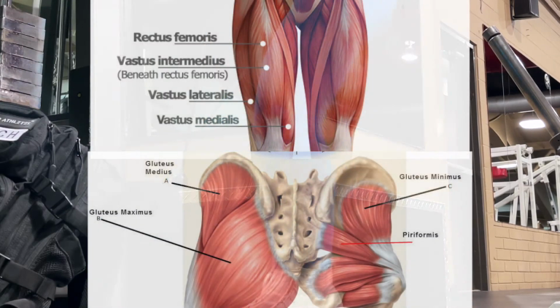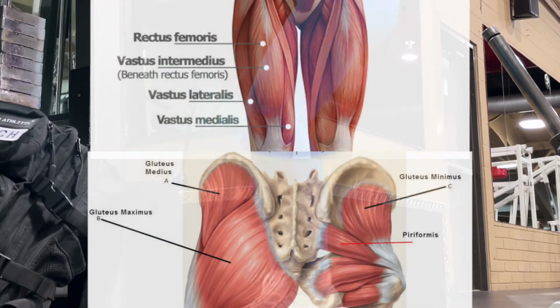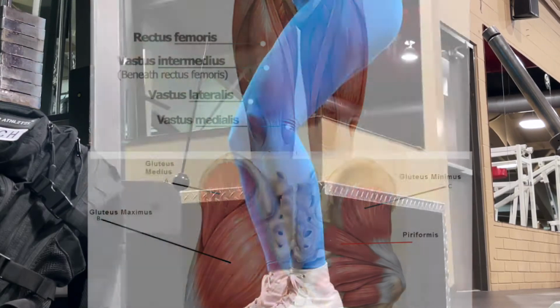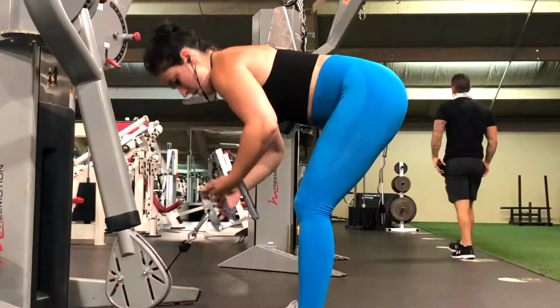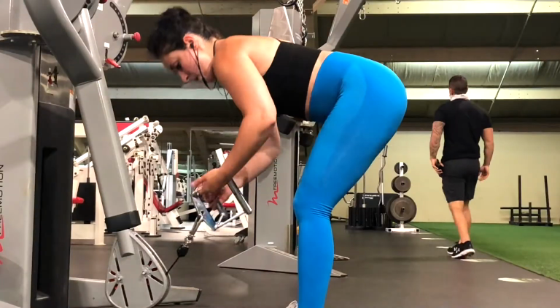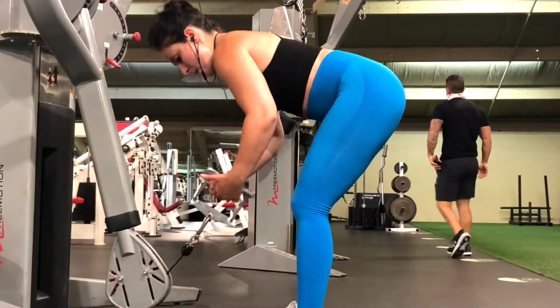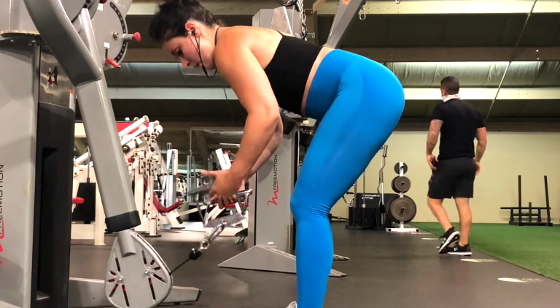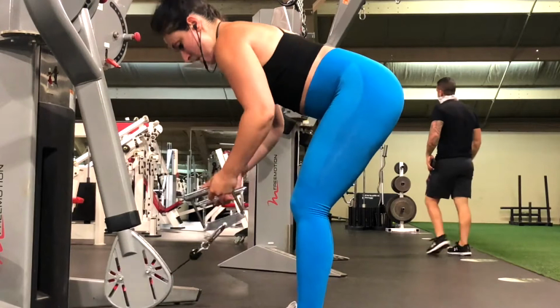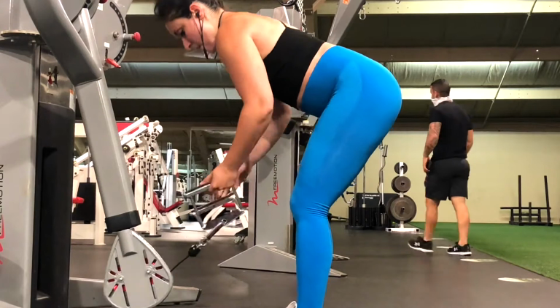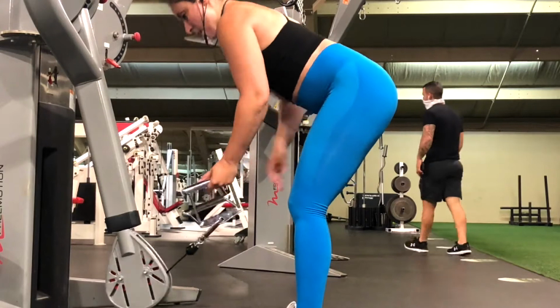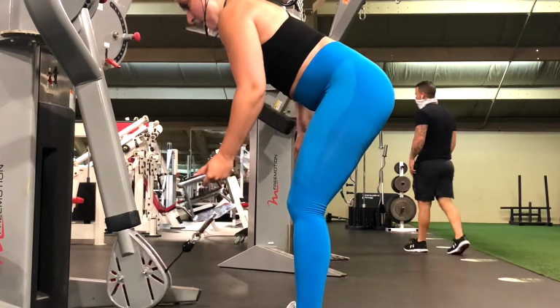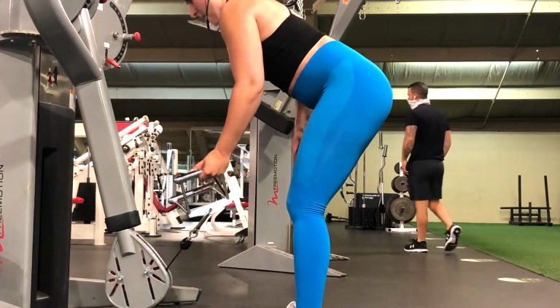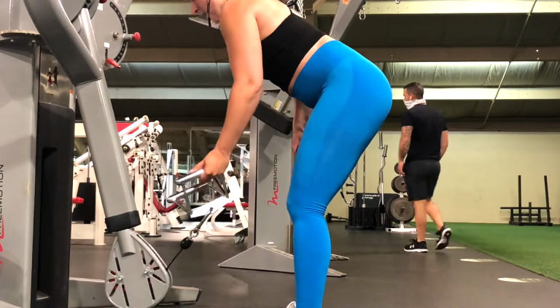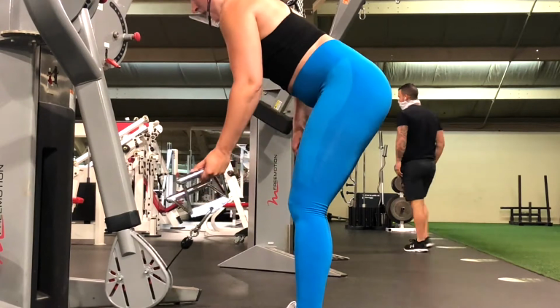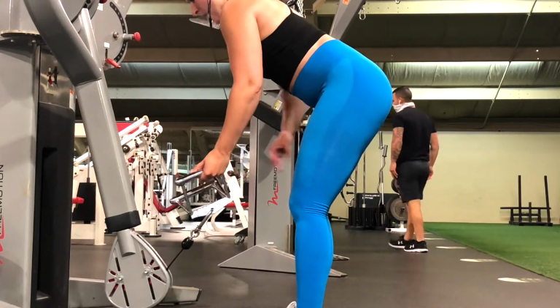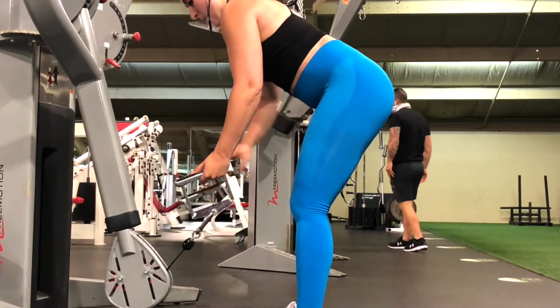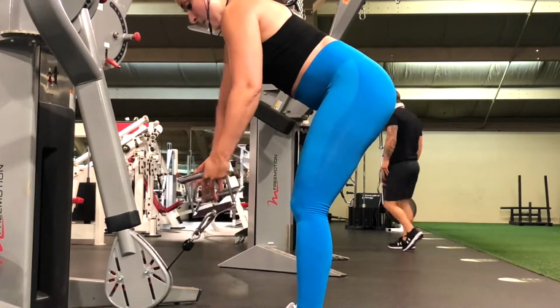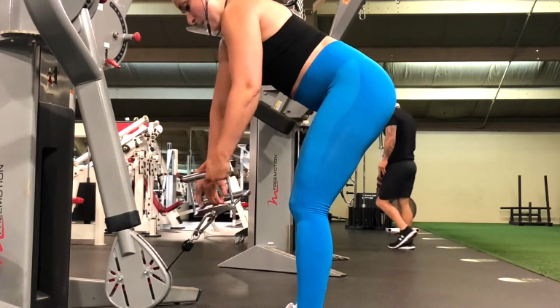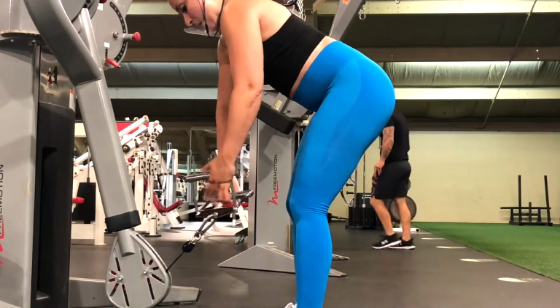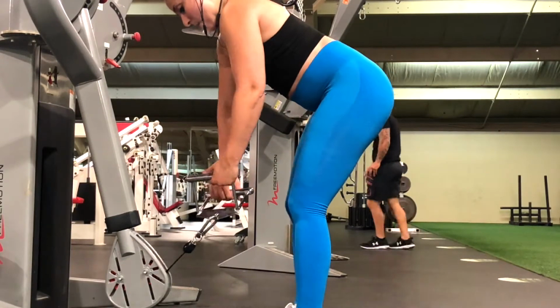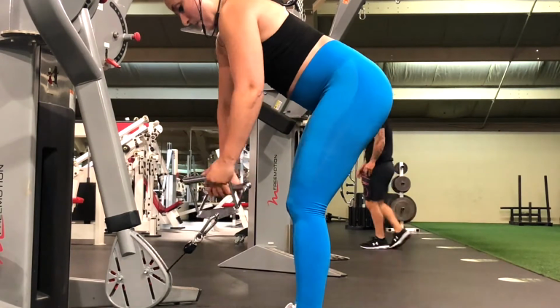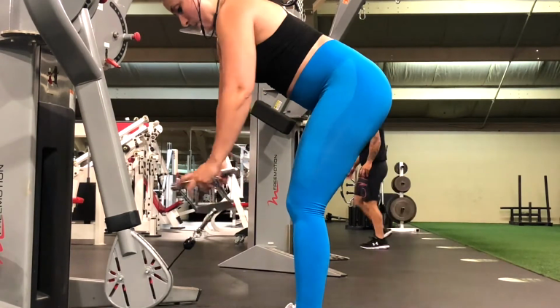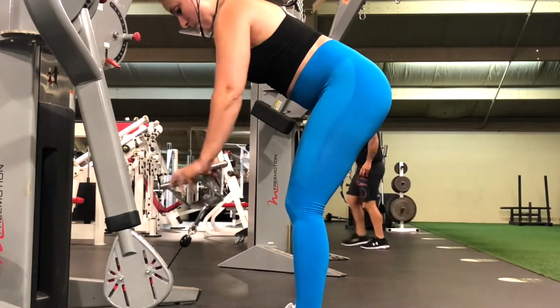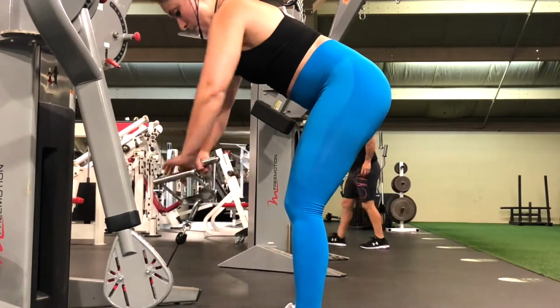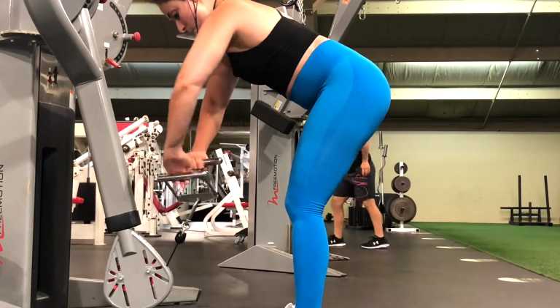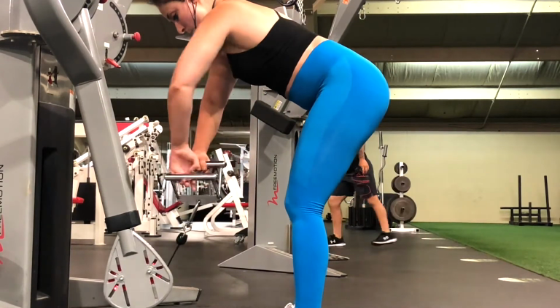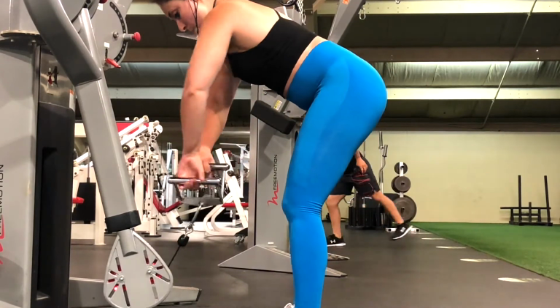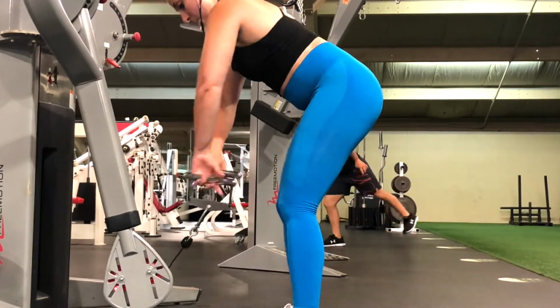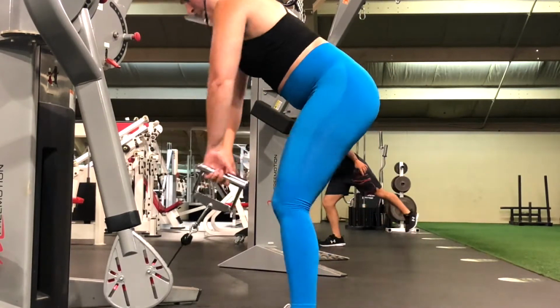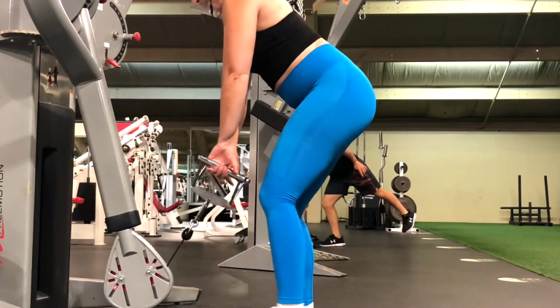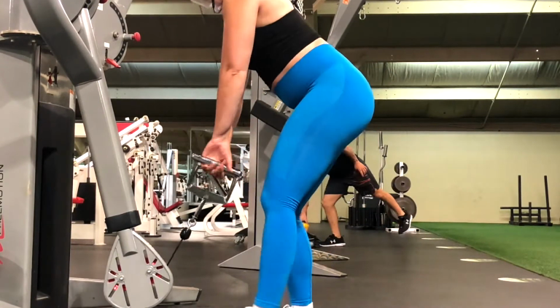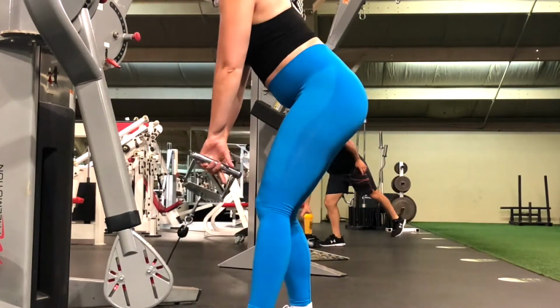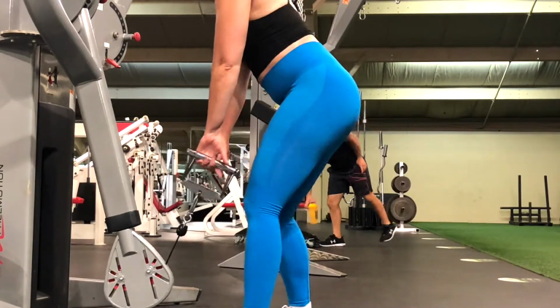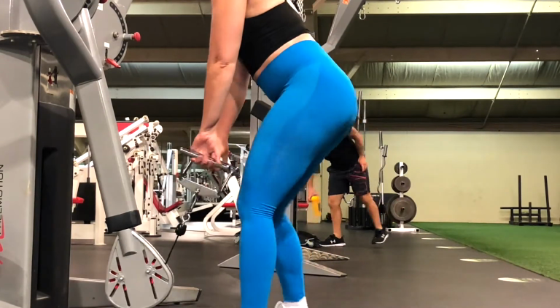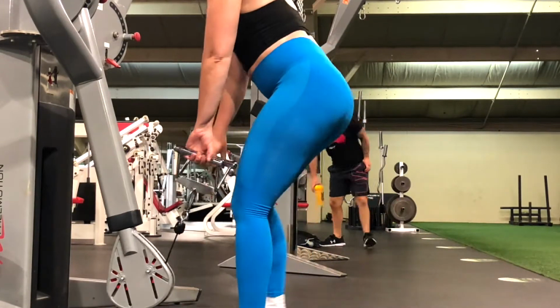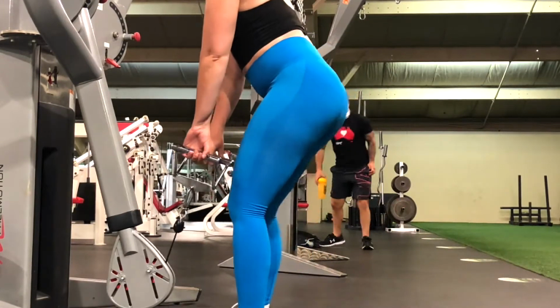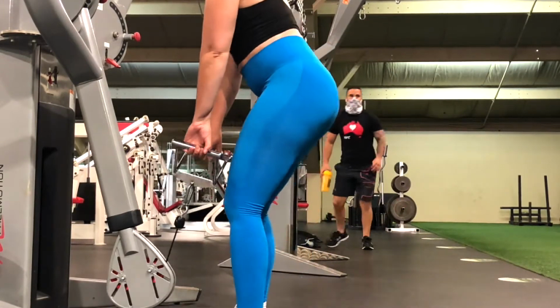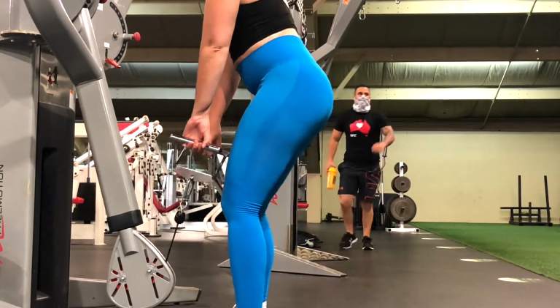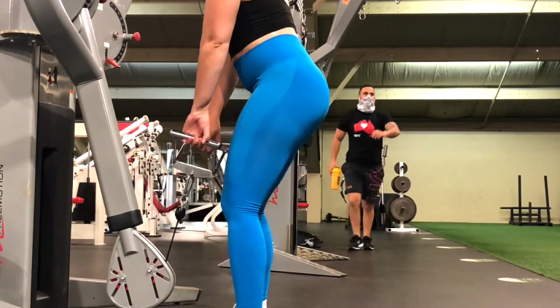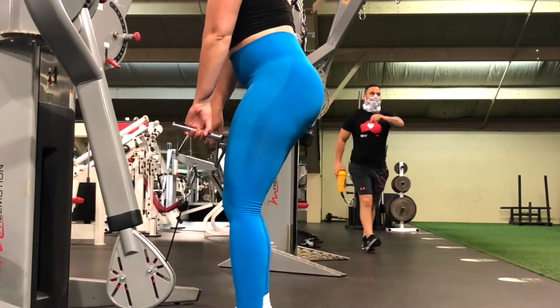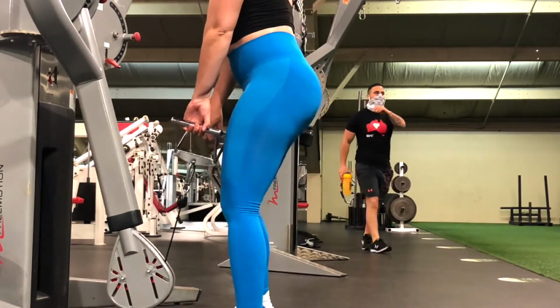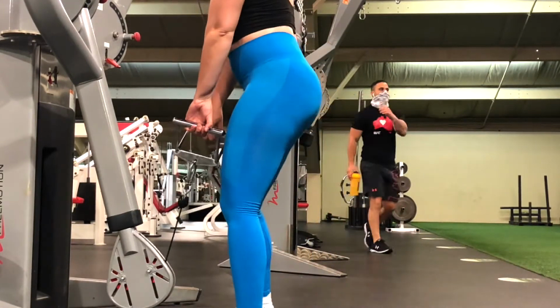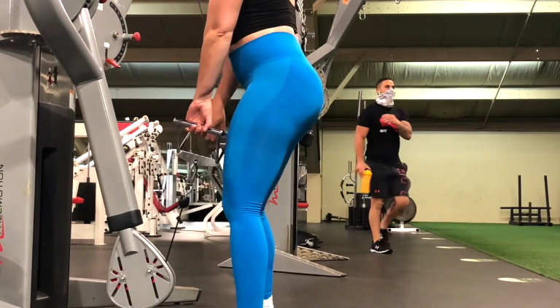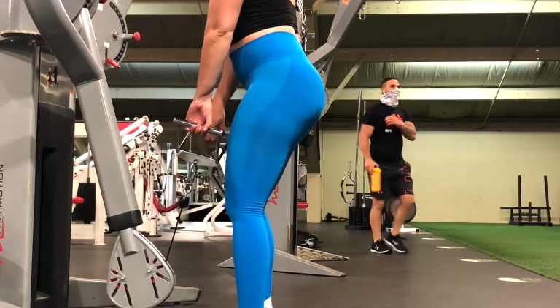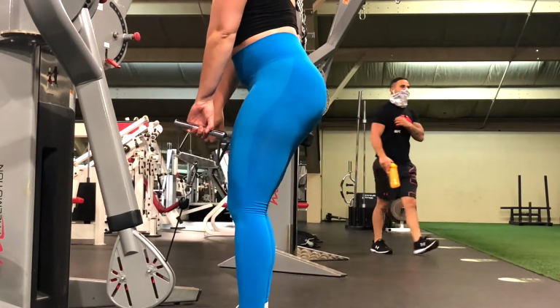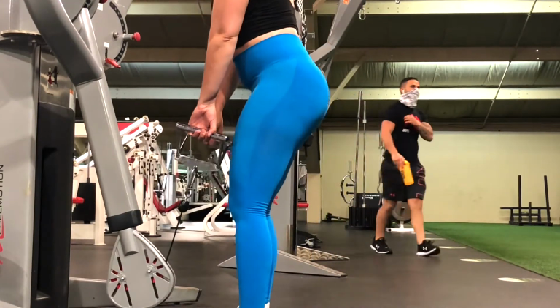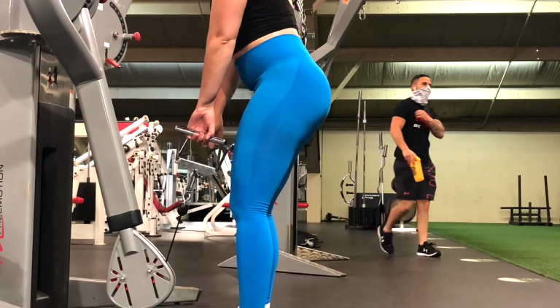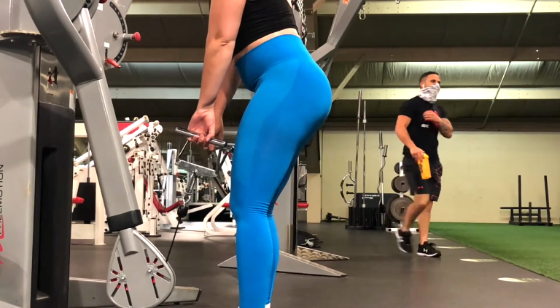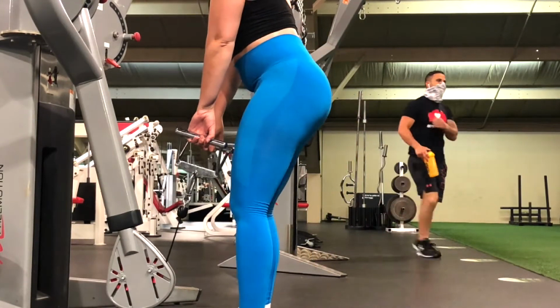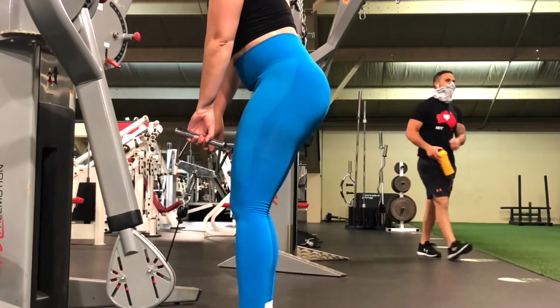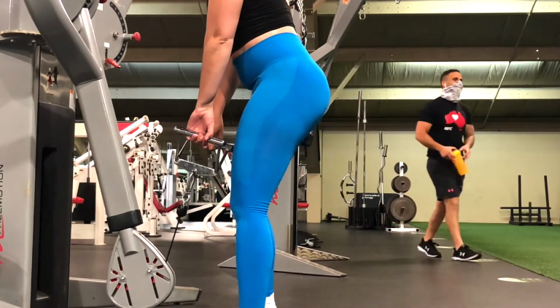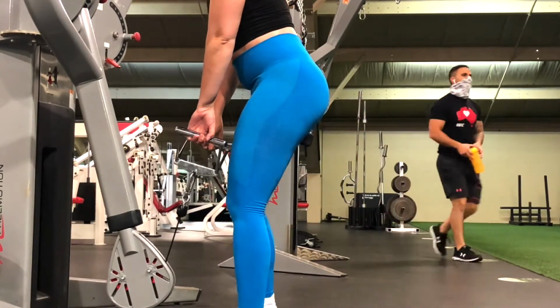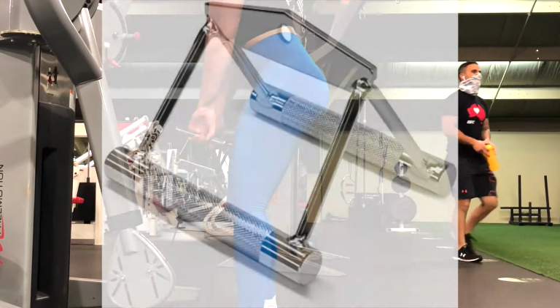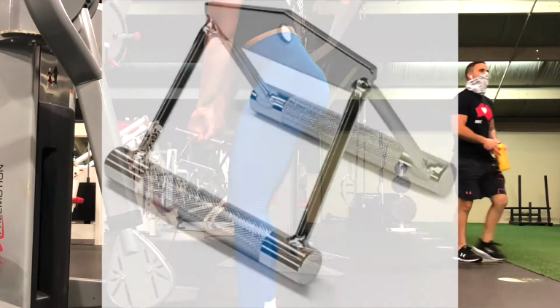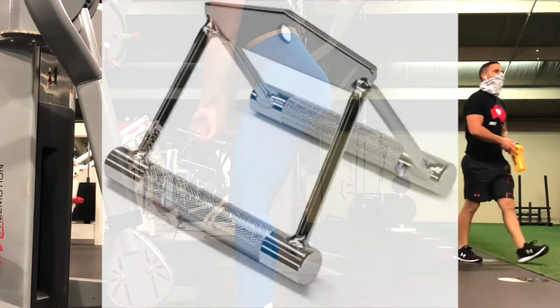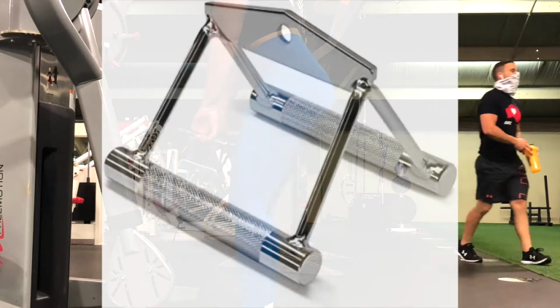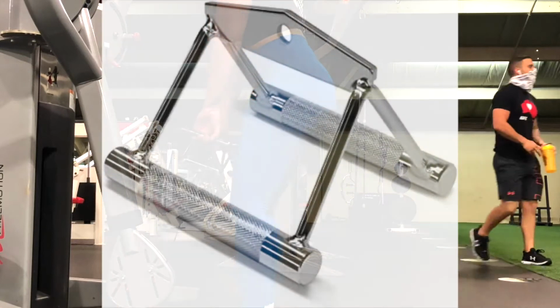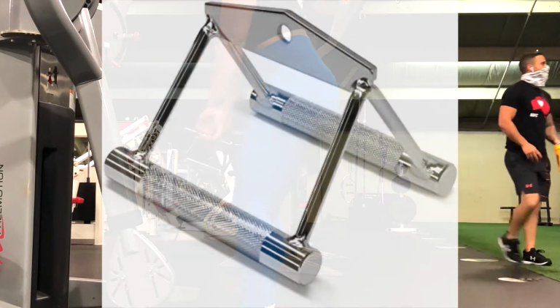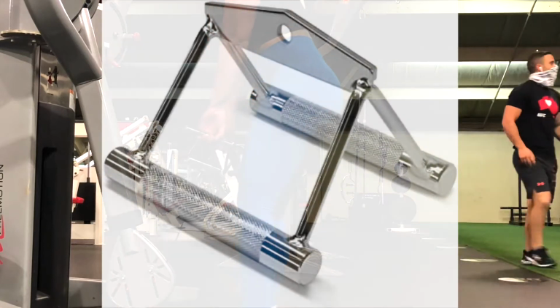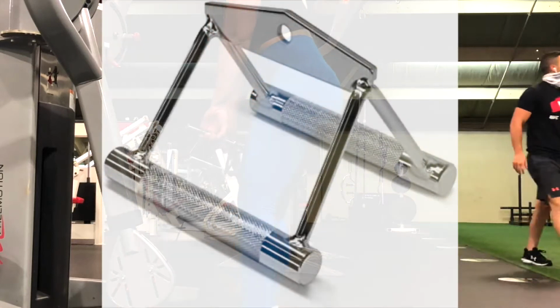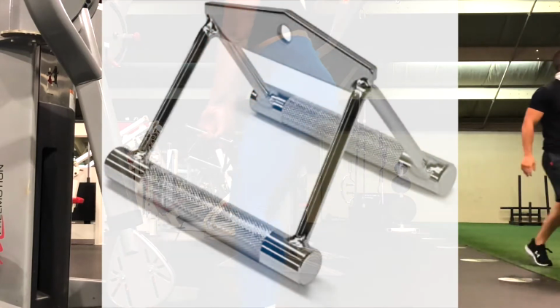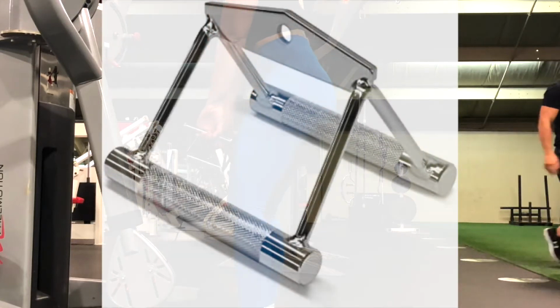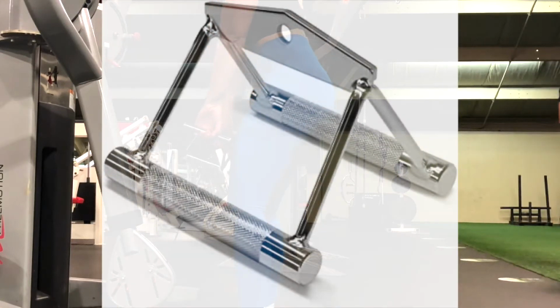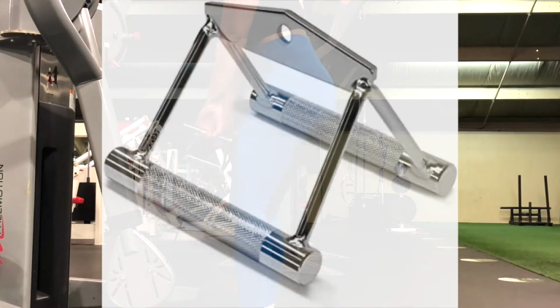To set up this movement, bring the cable pulley all the way to the bottom and use a close grip lat handle attachment.